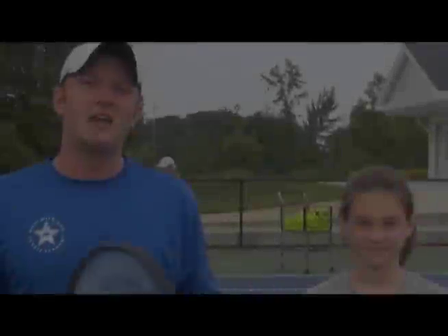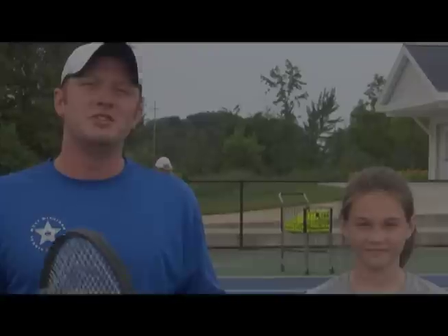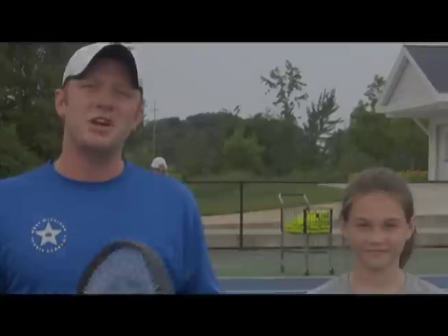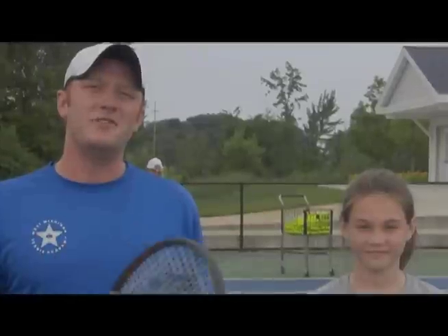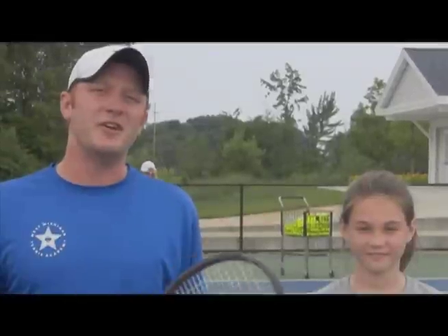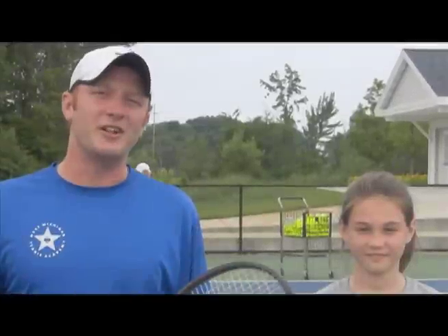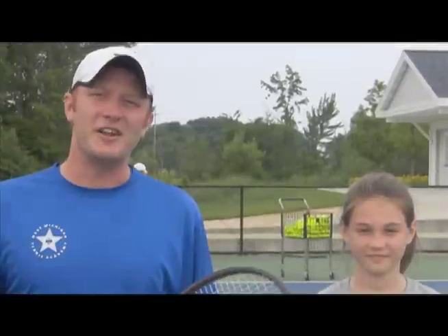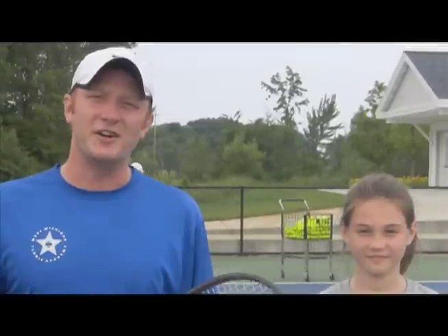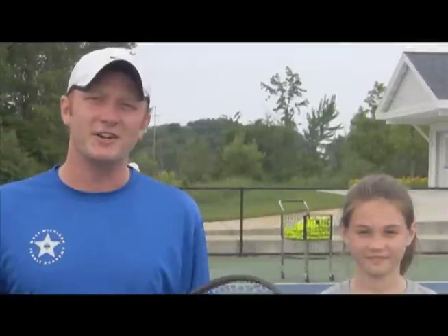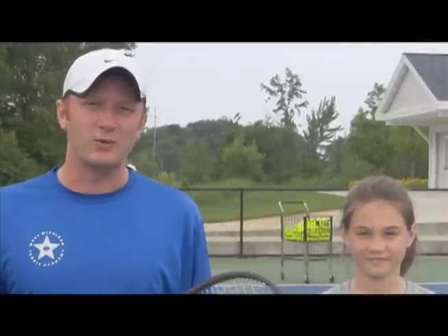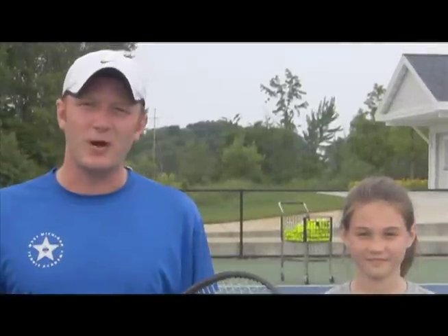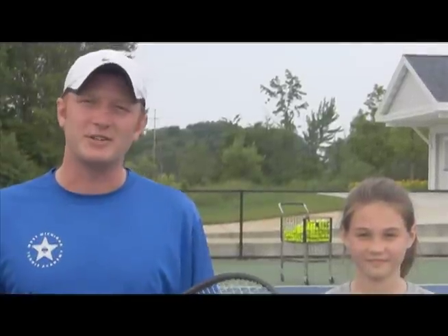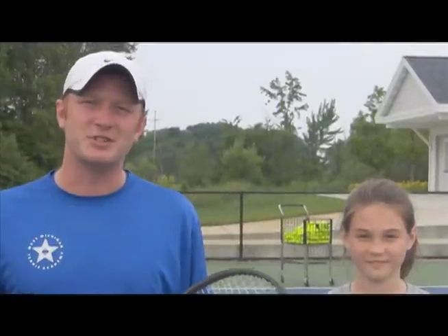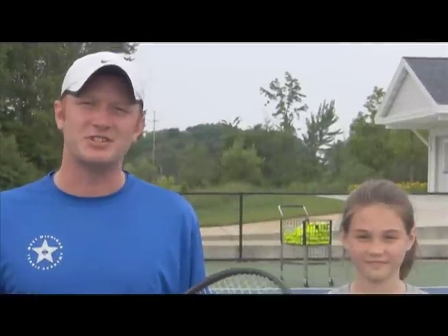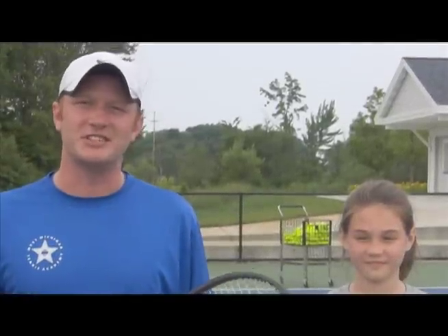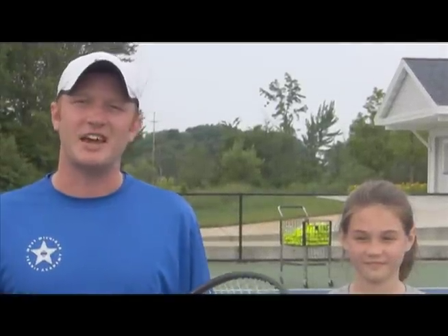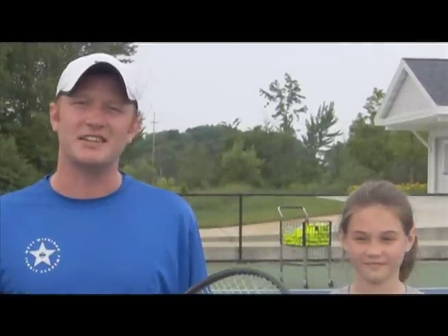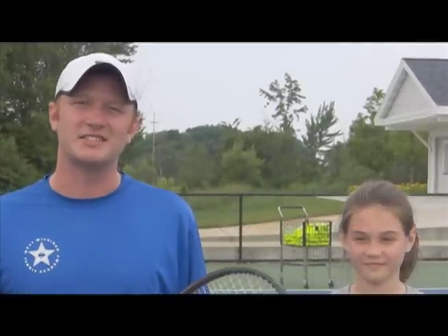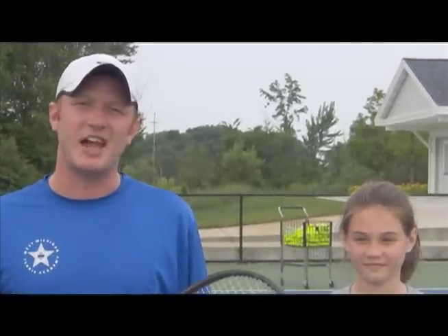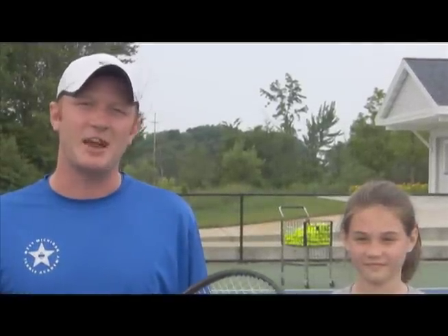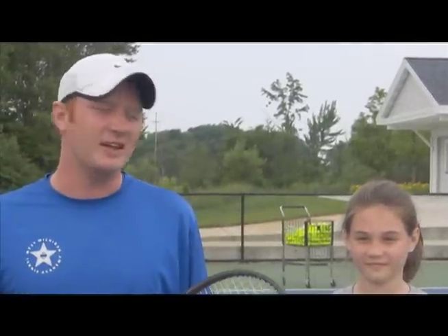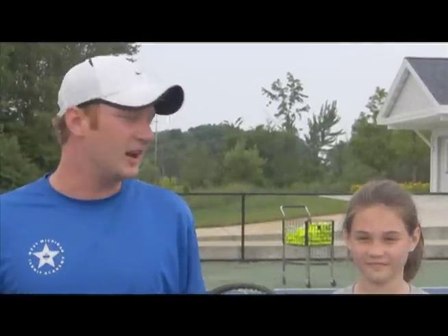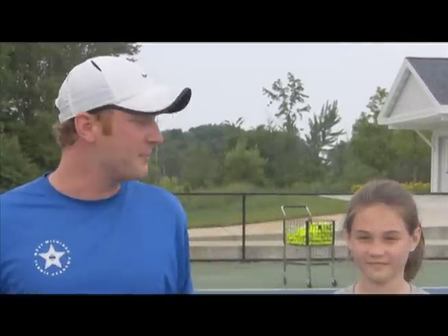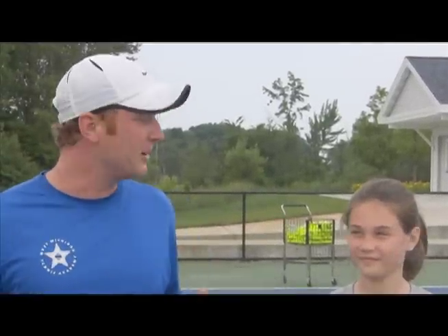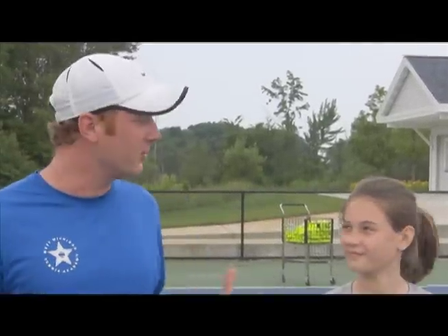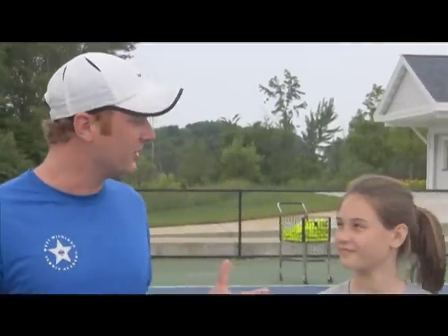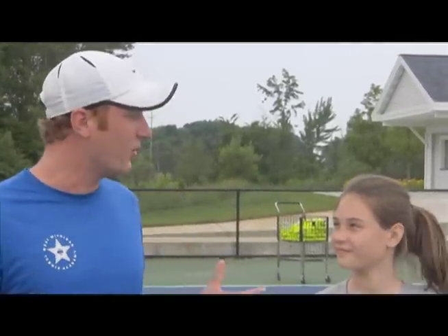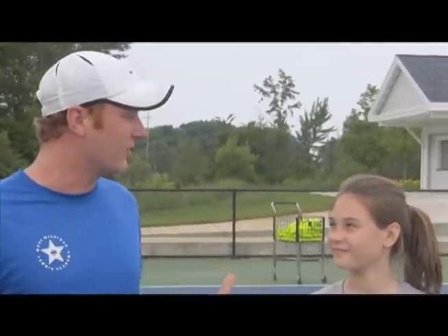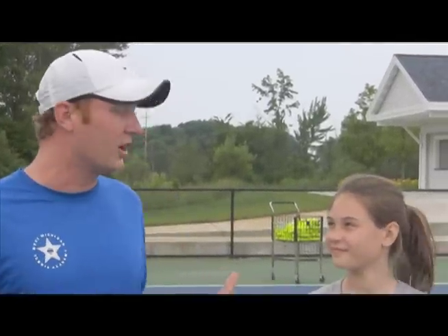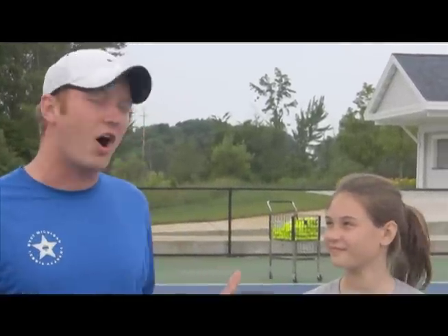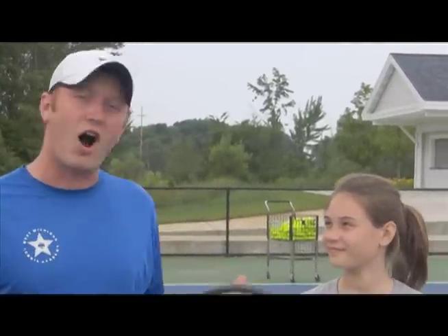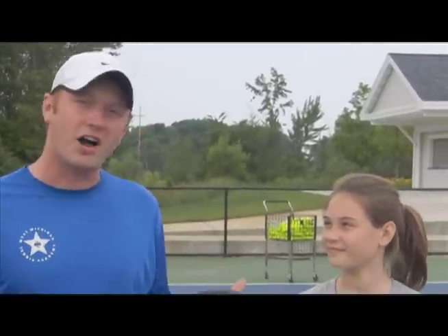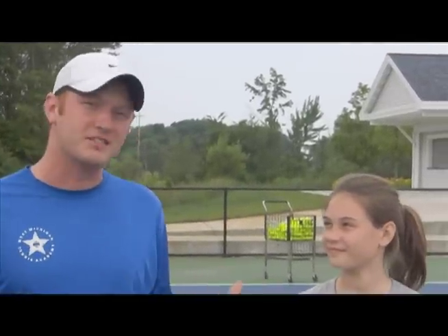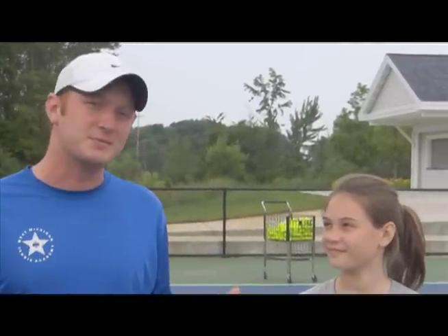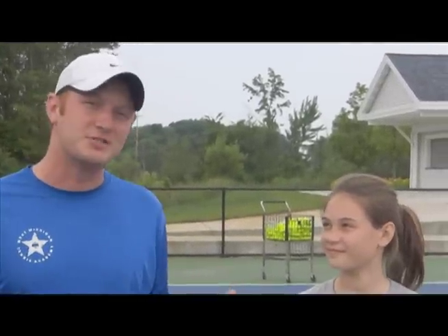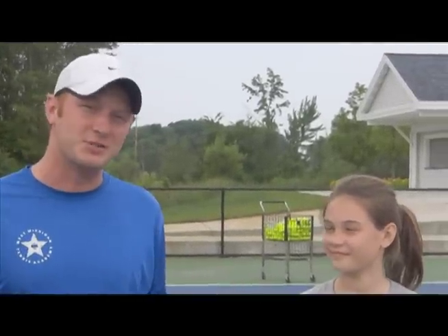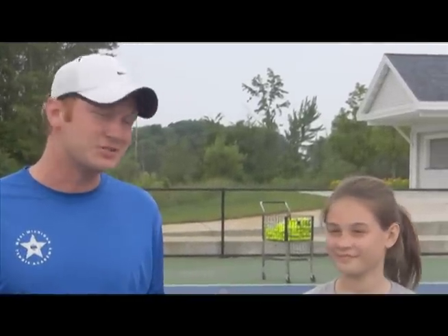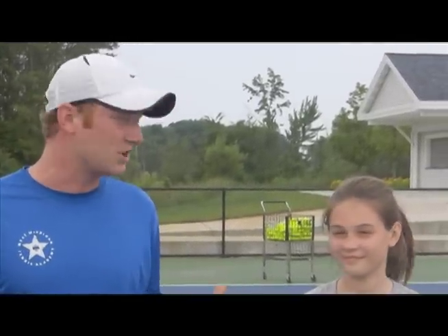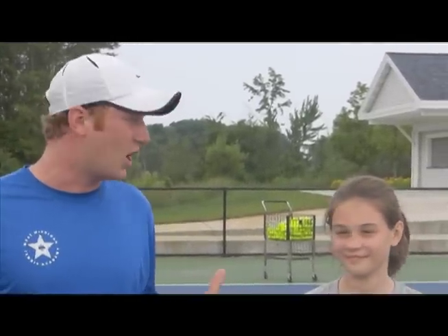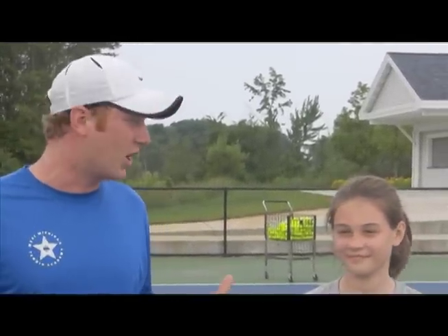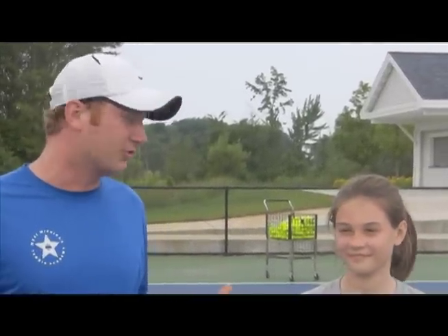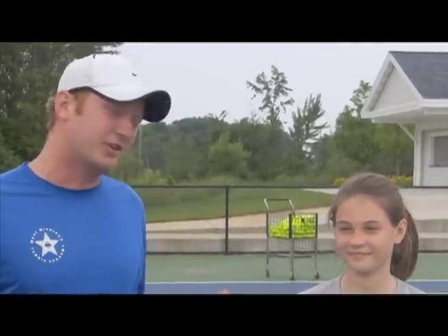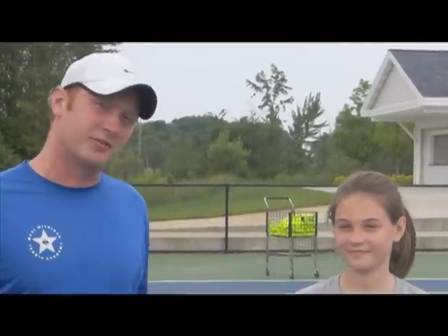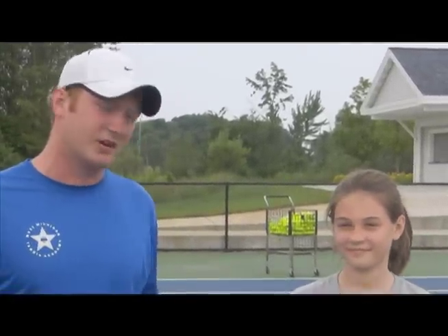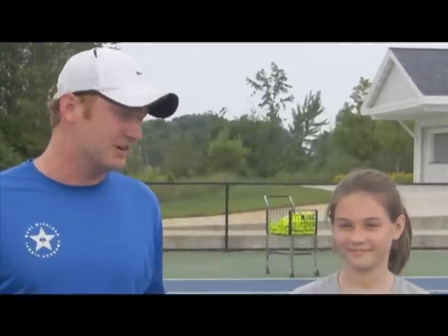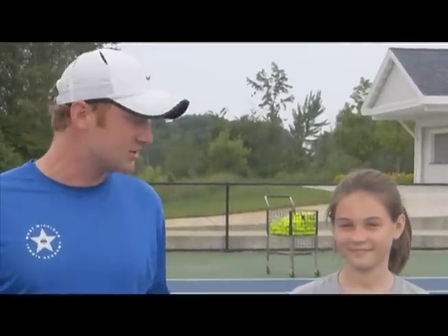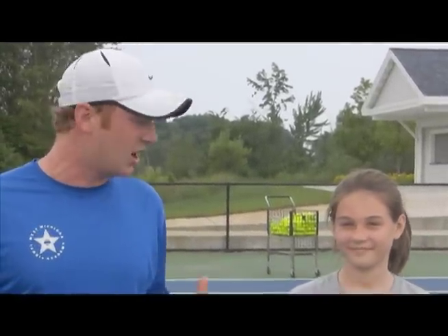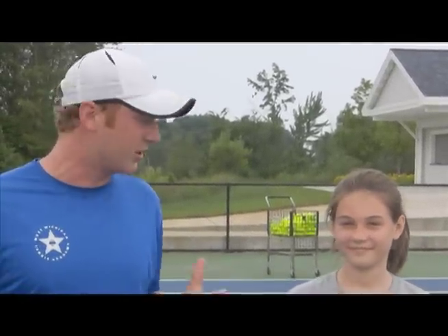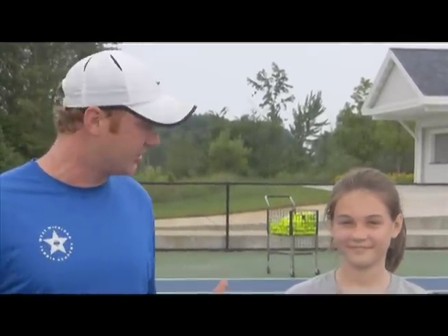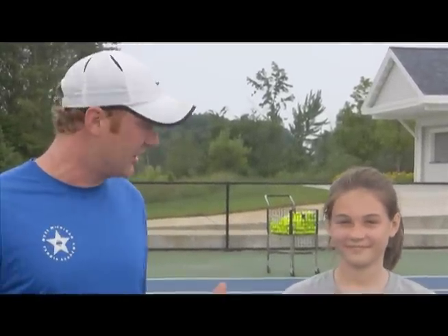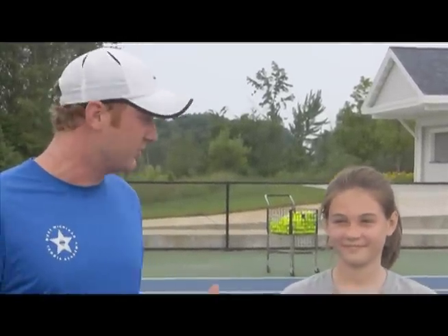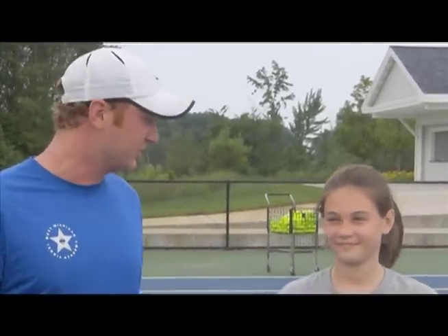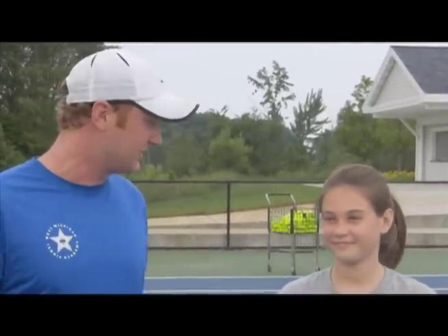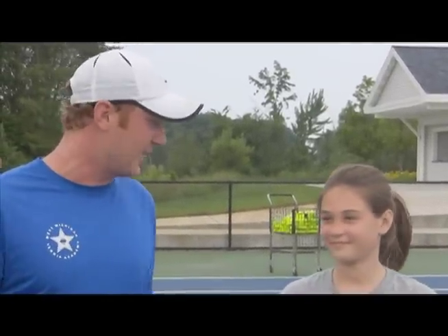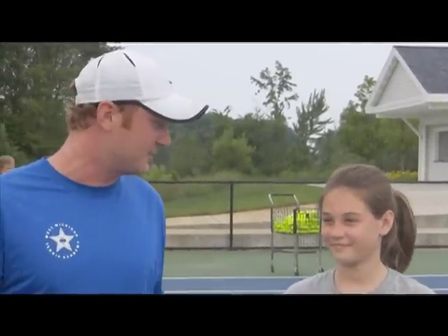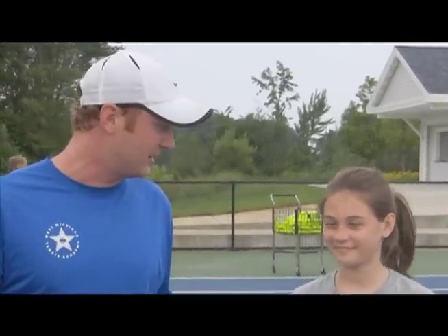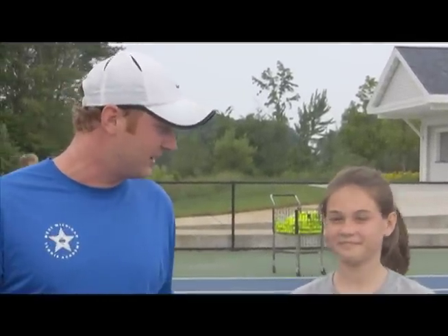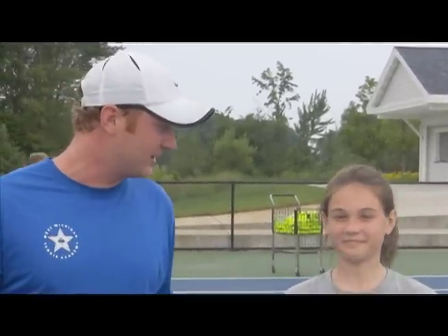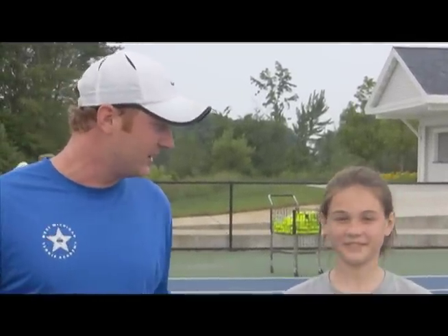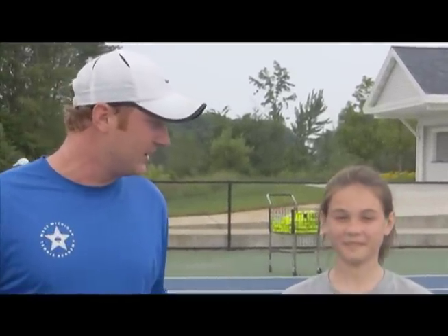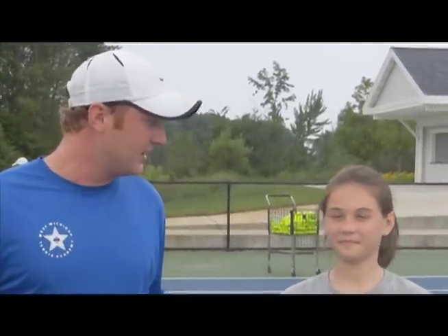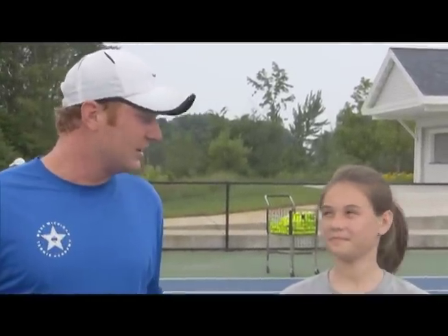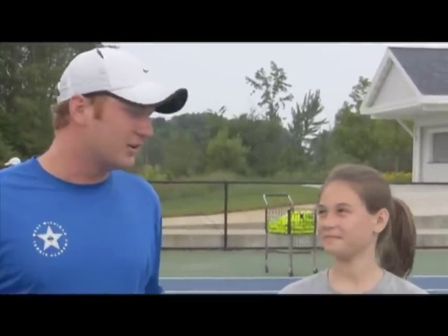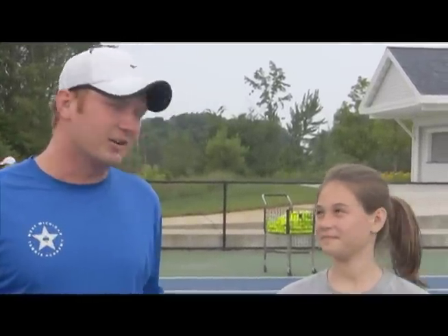Jay Vanderlein here at the West Michigan Tennis Academy, and I'm here with one of our awesome students, Audrey DeVries. Audrey, you having a good time today? Yep. Good.